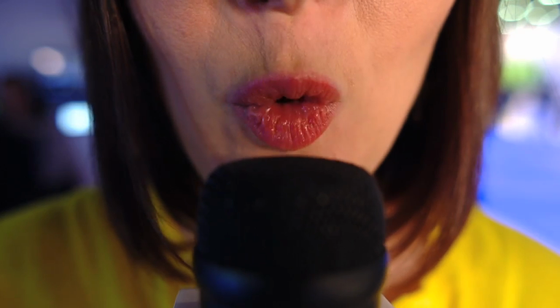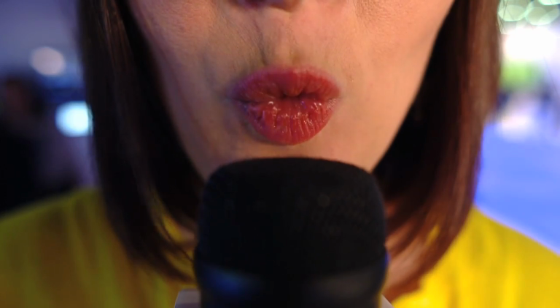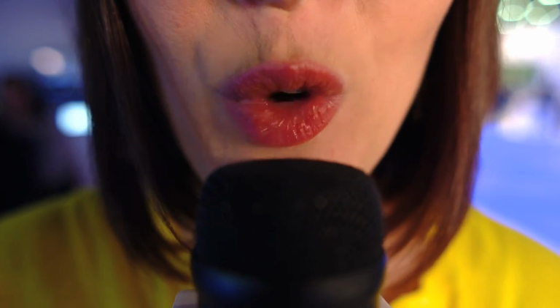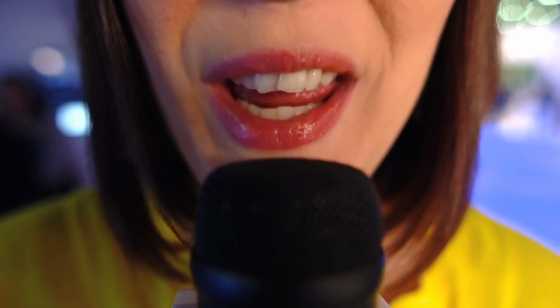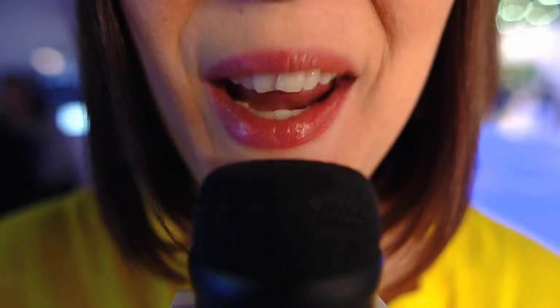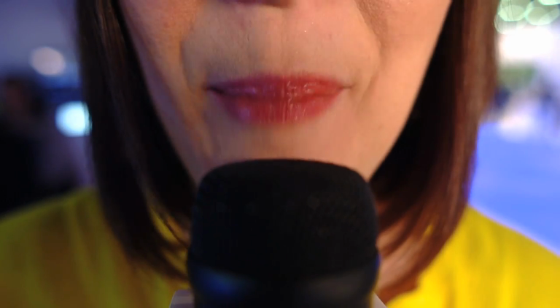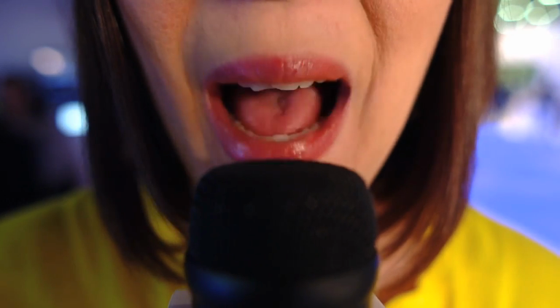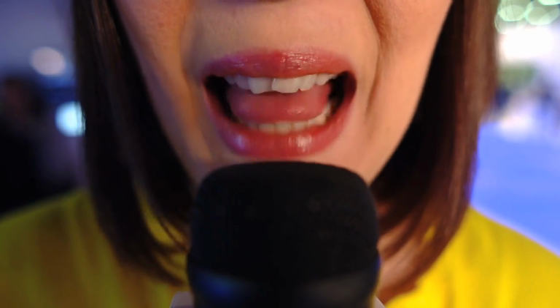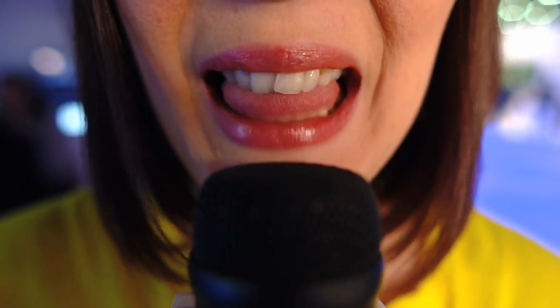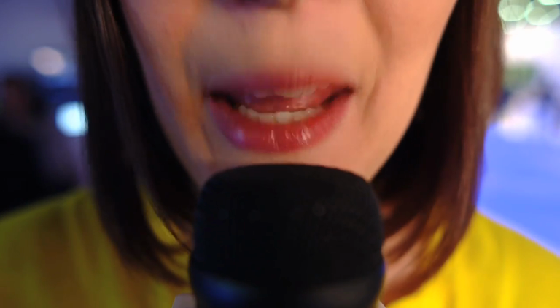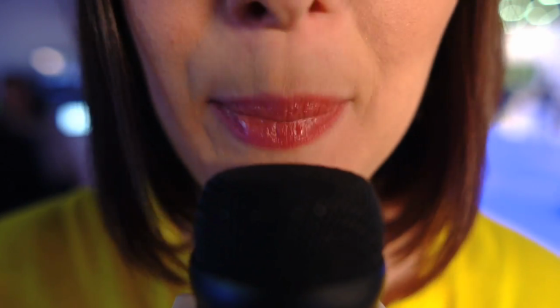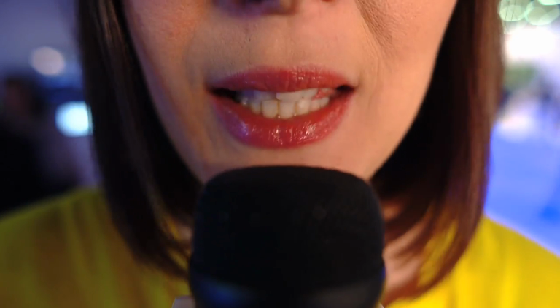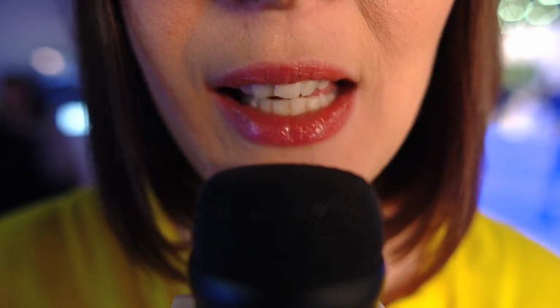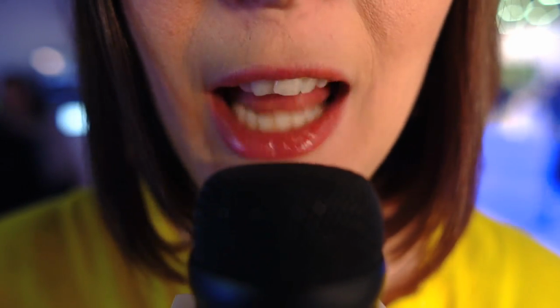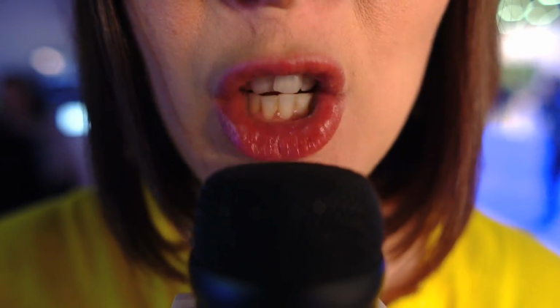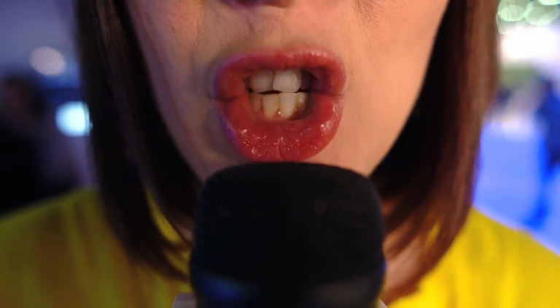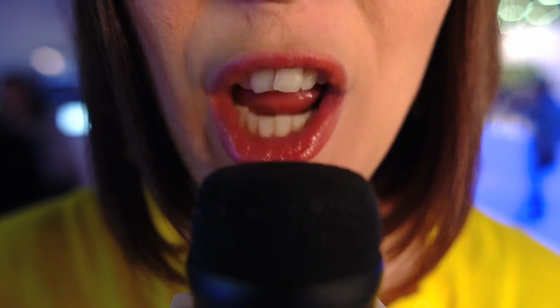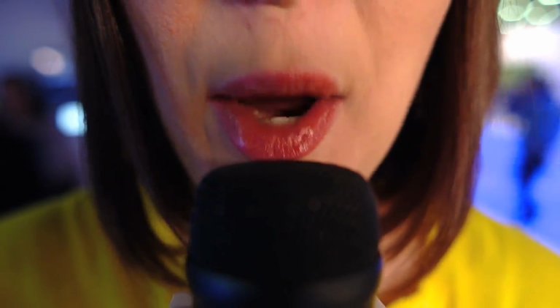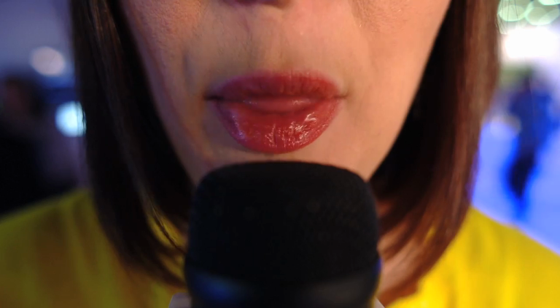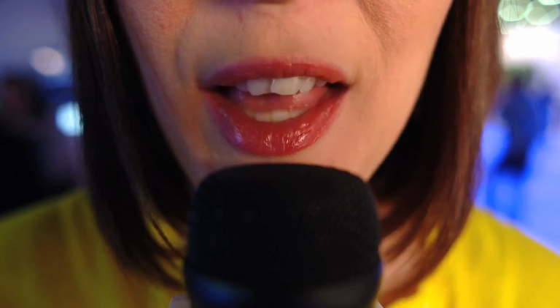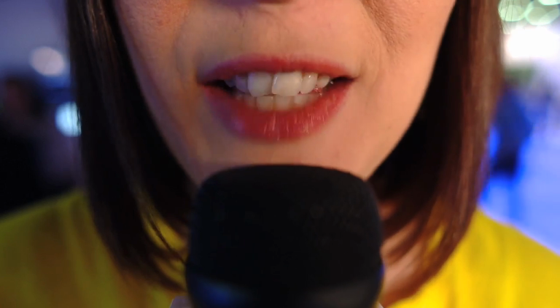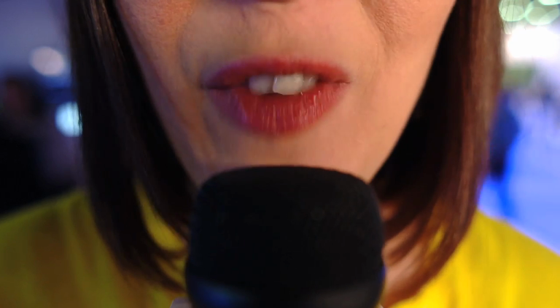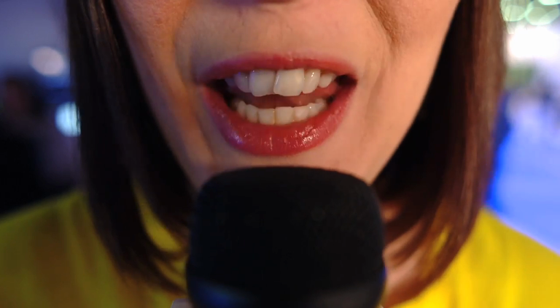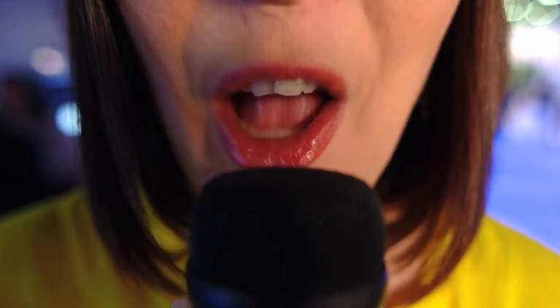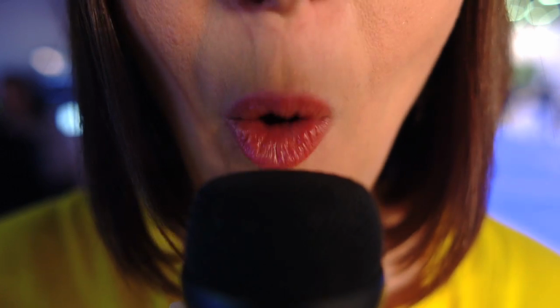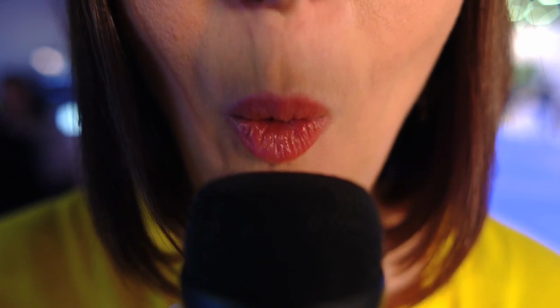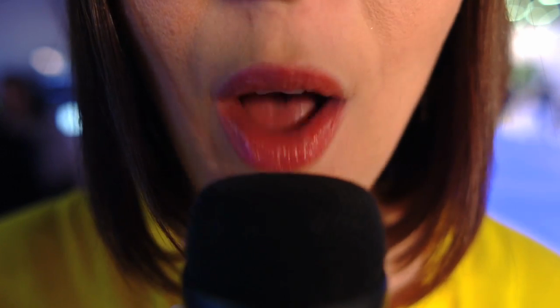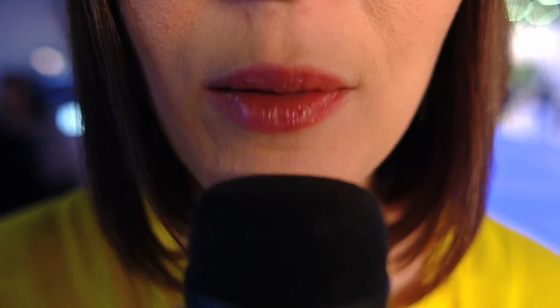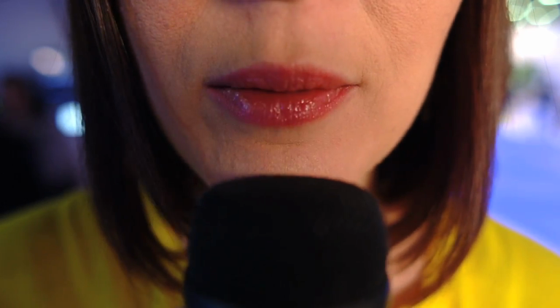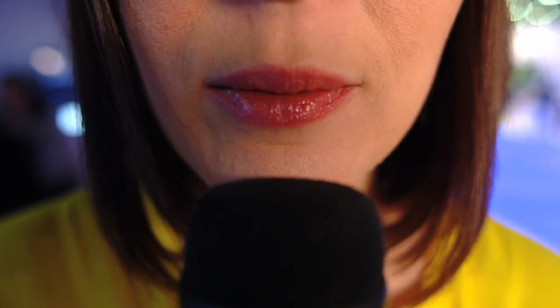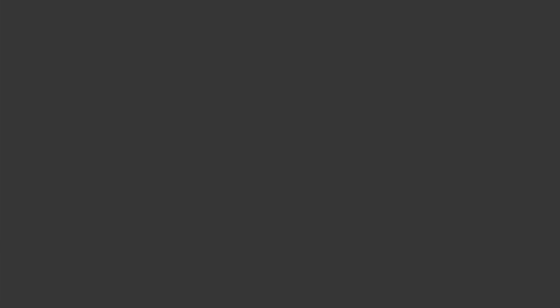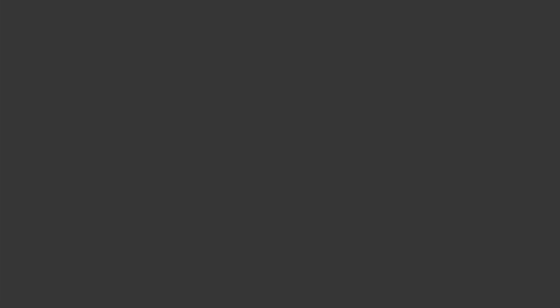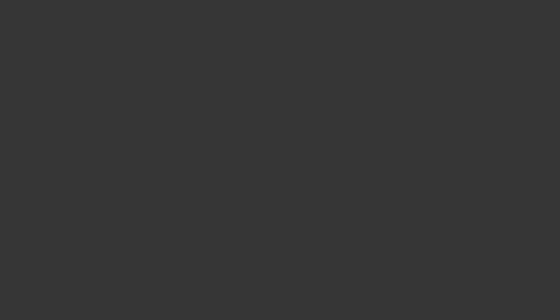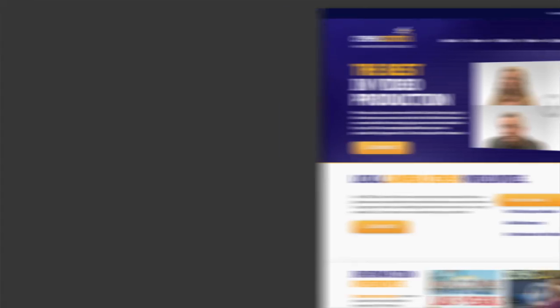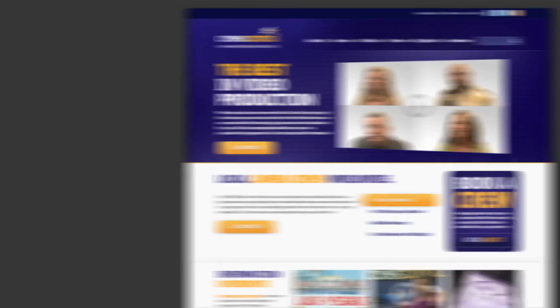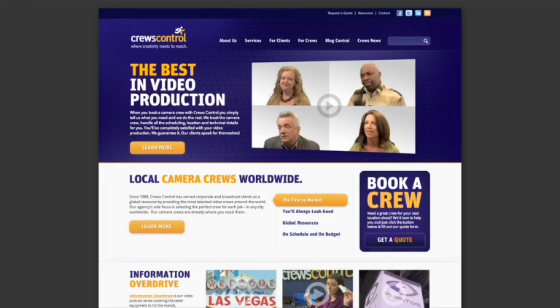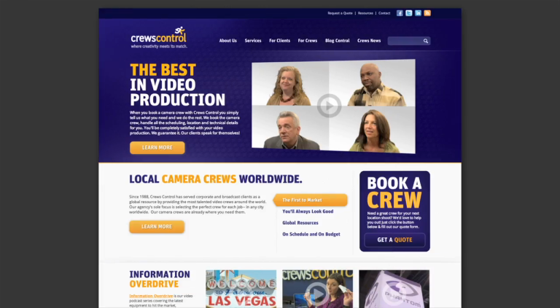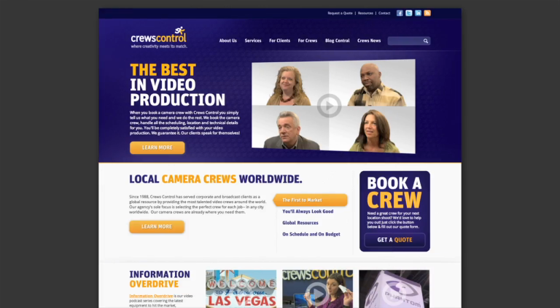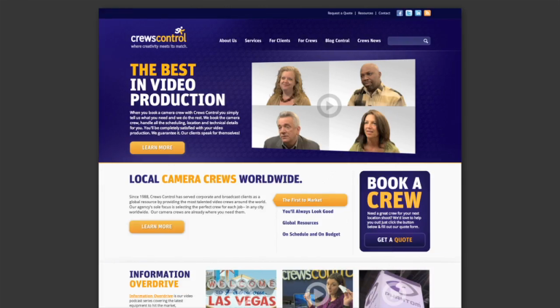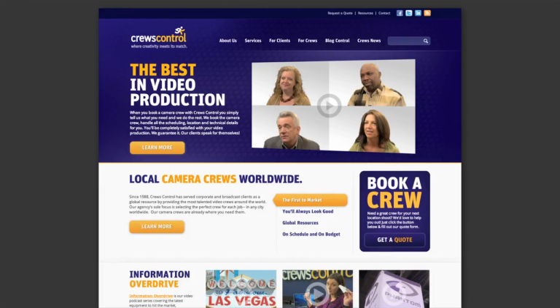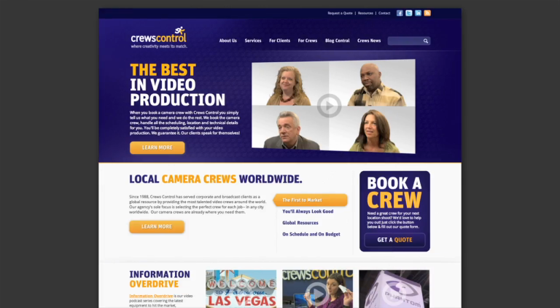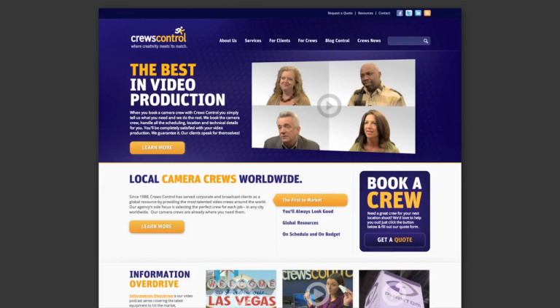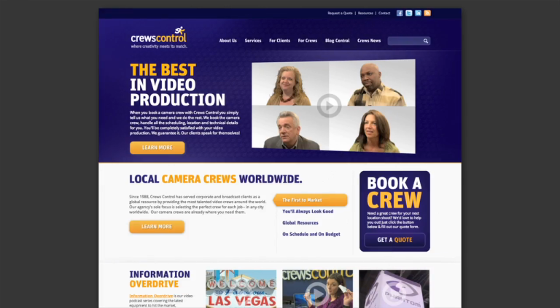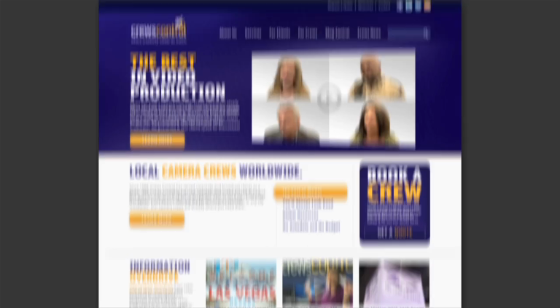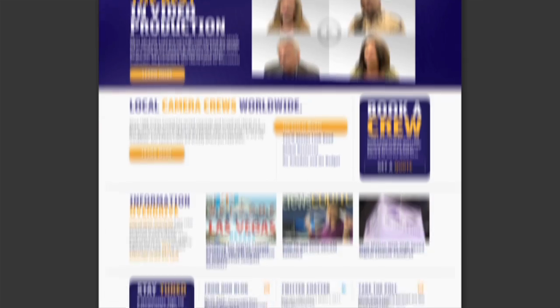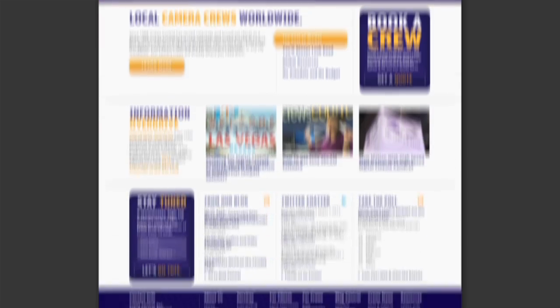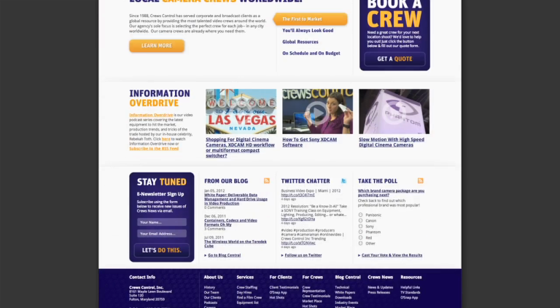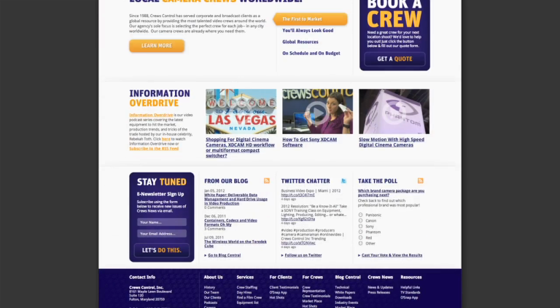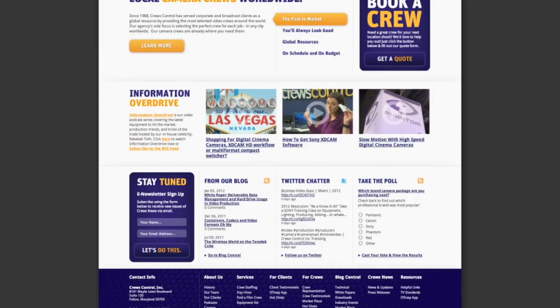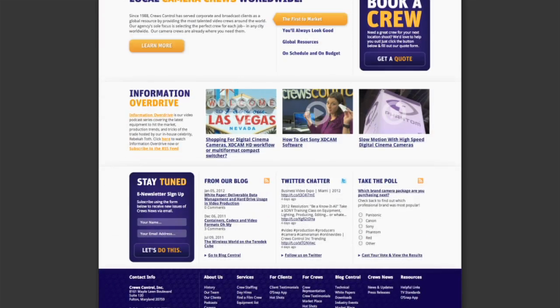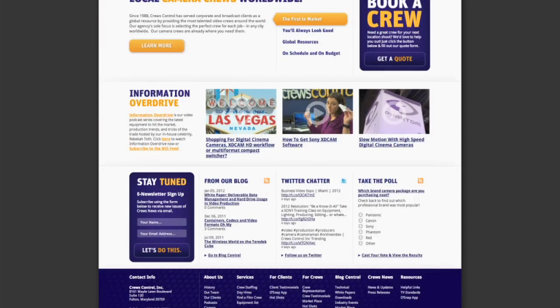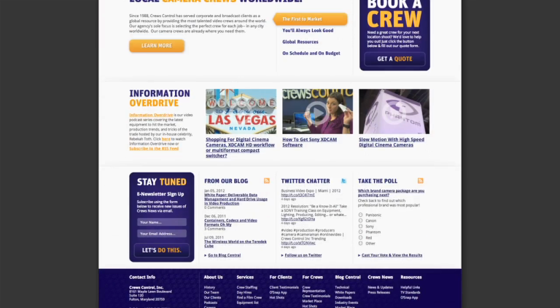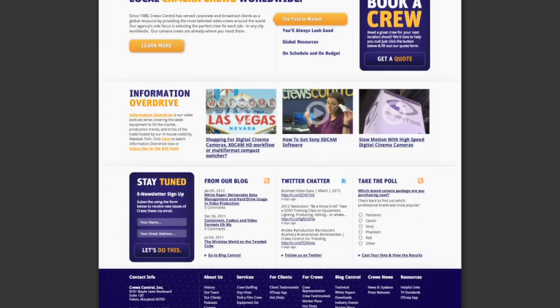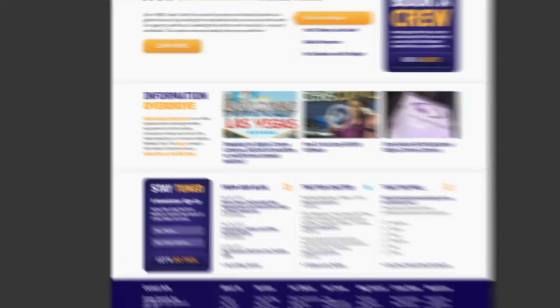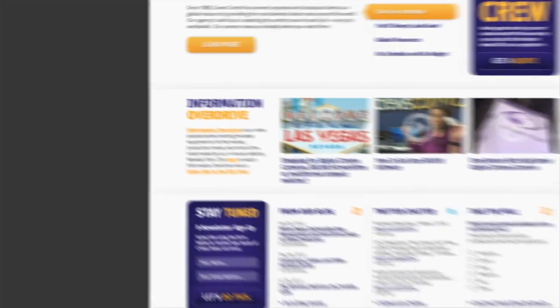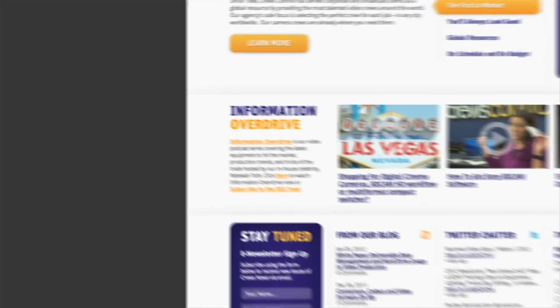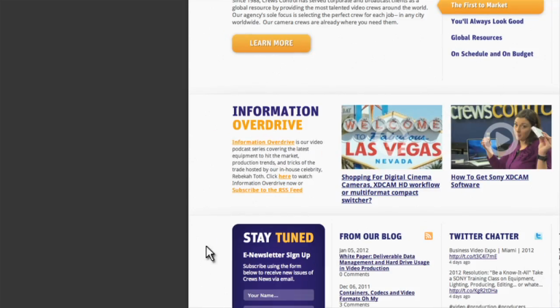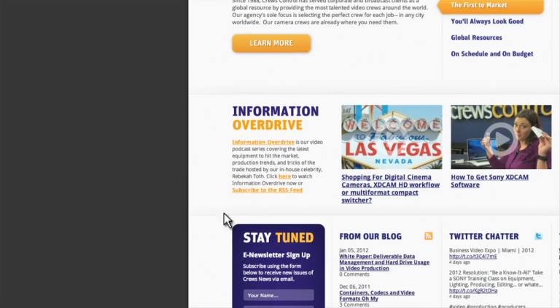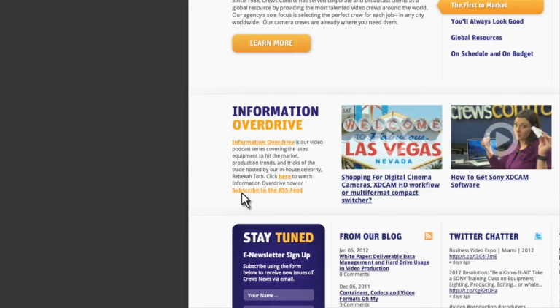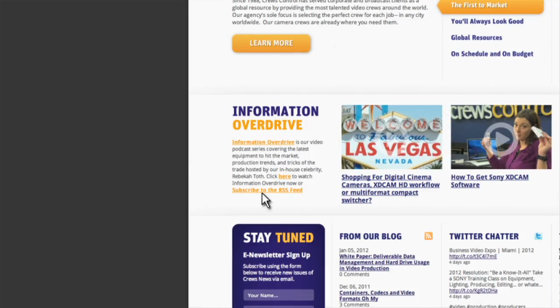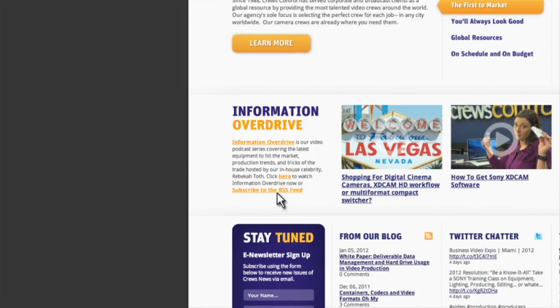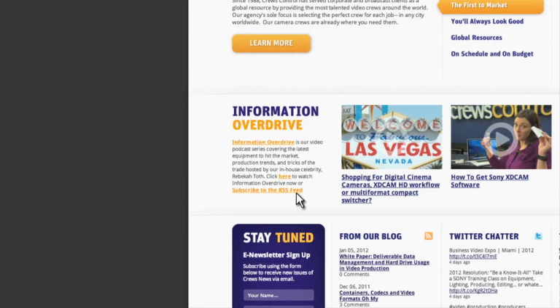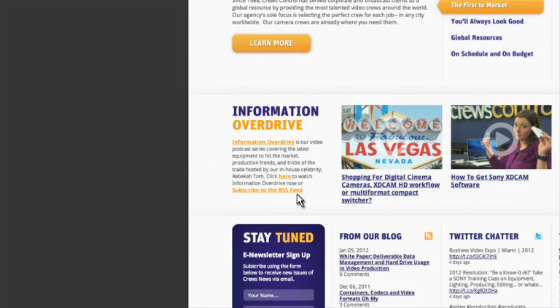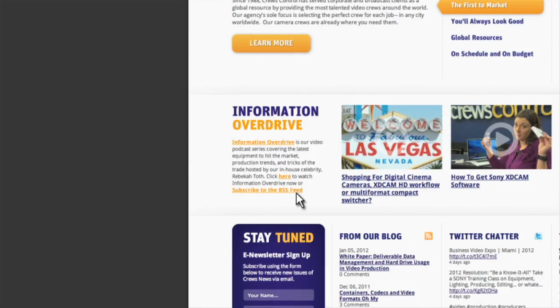Read my lips and share this video. Where do you download Information Overdrive? Go to Cruise Control's website and click Podcast.